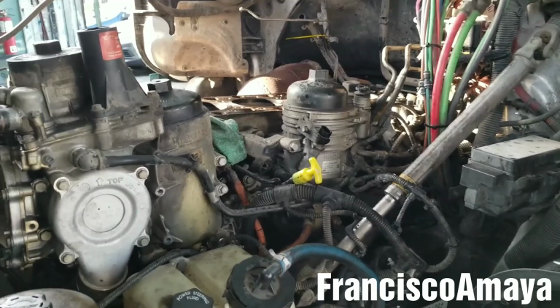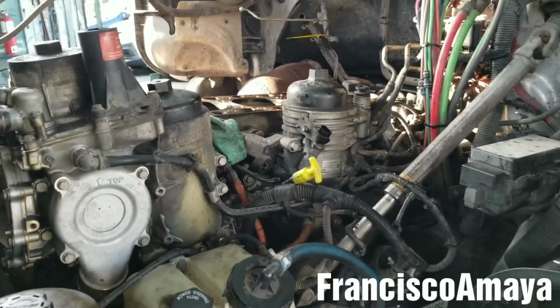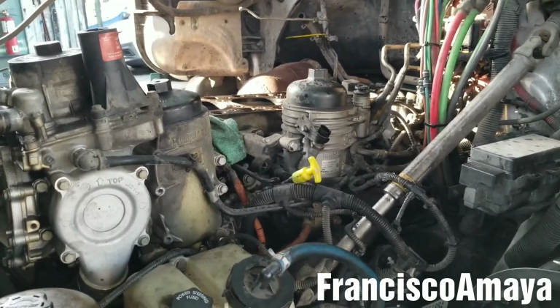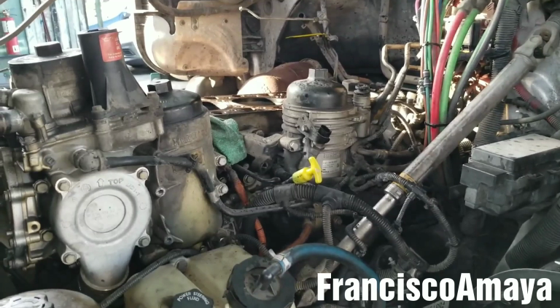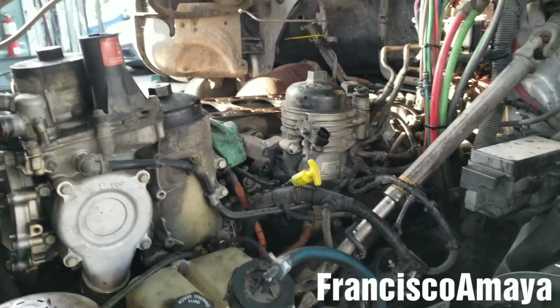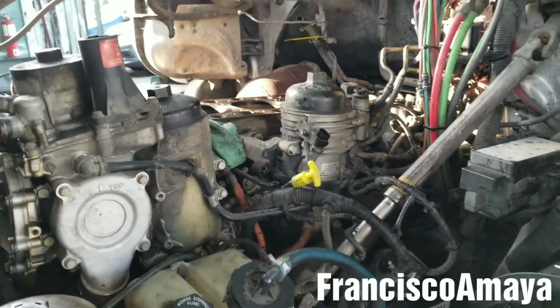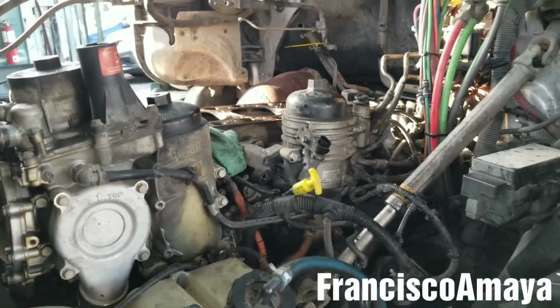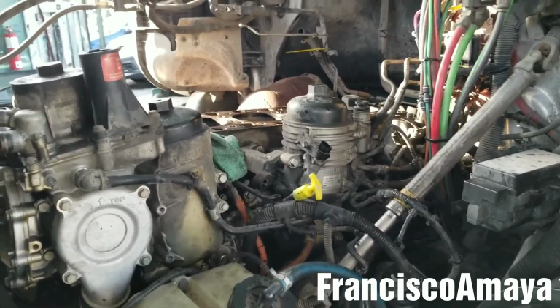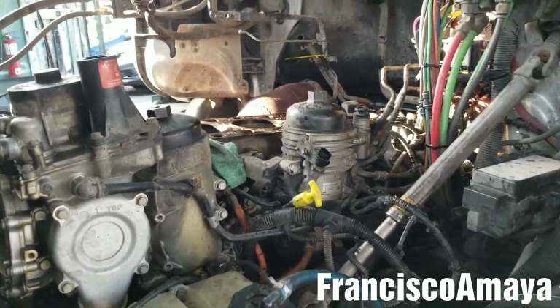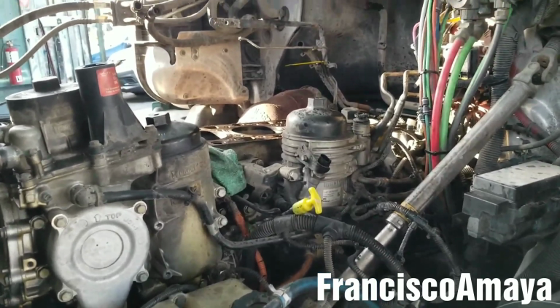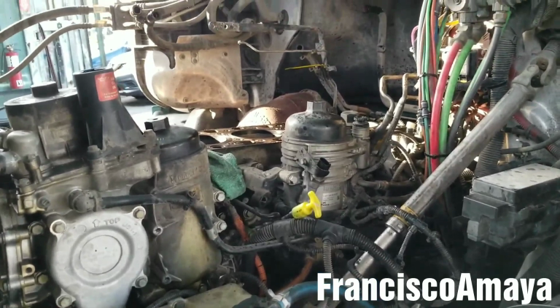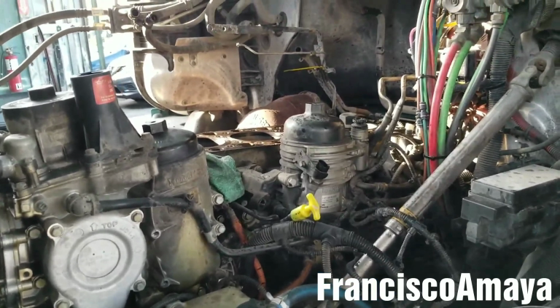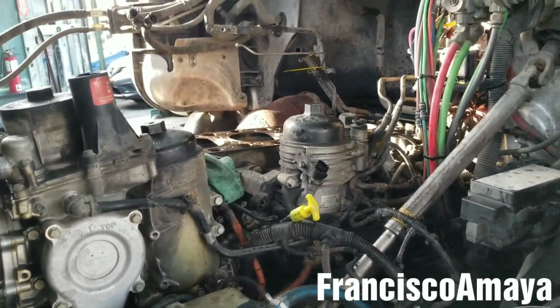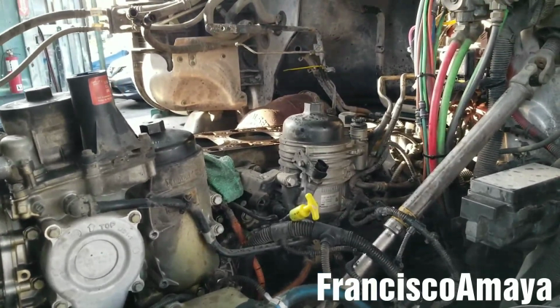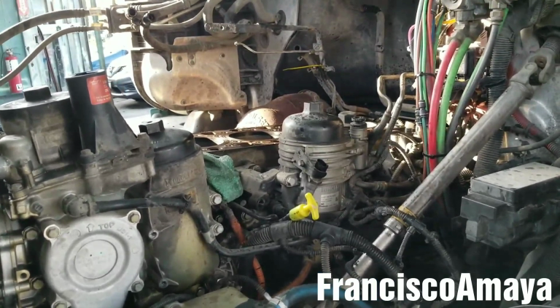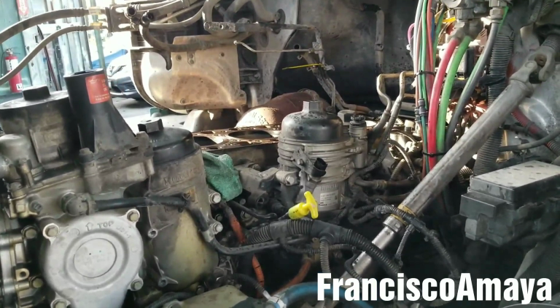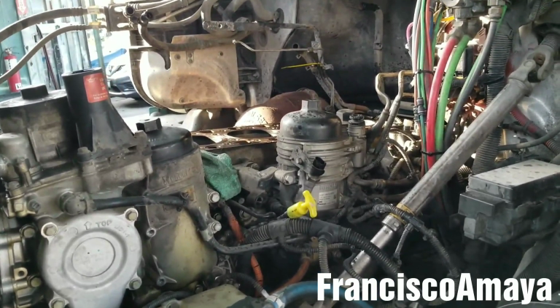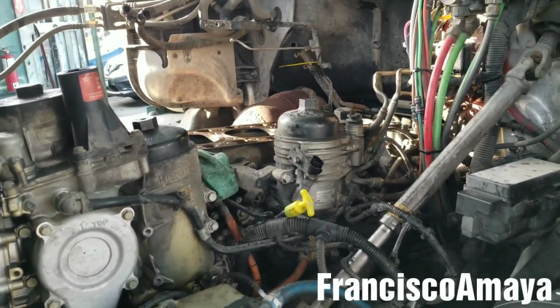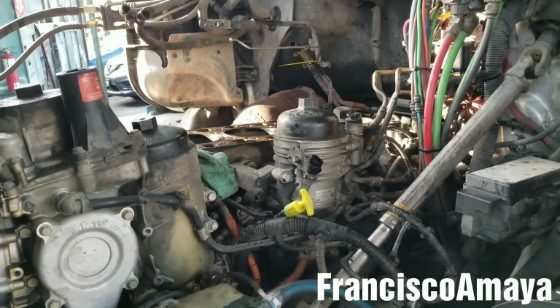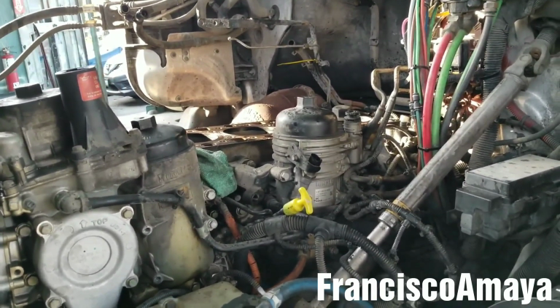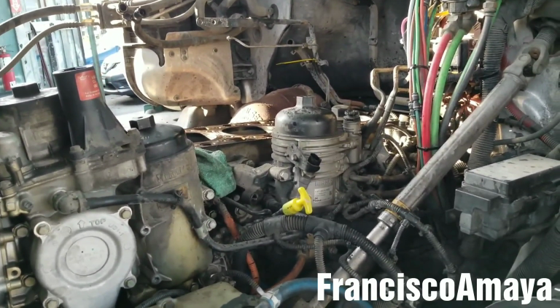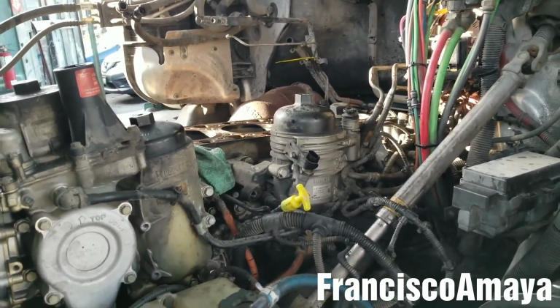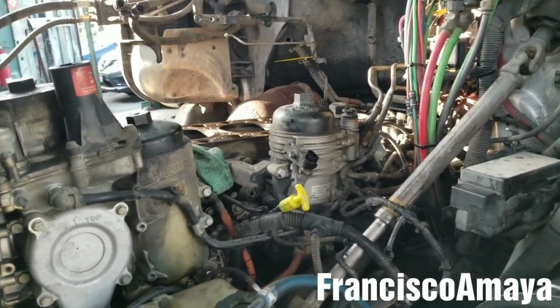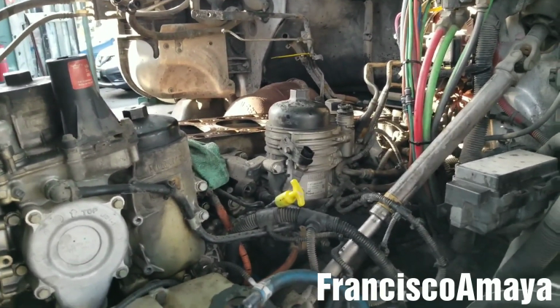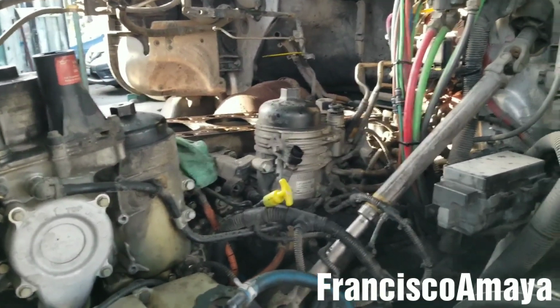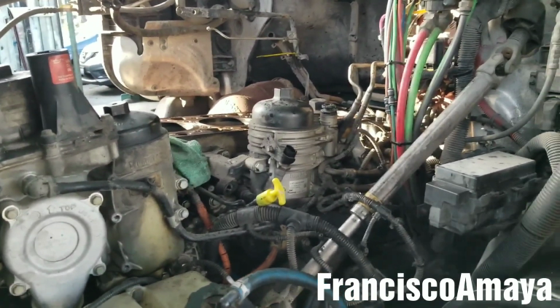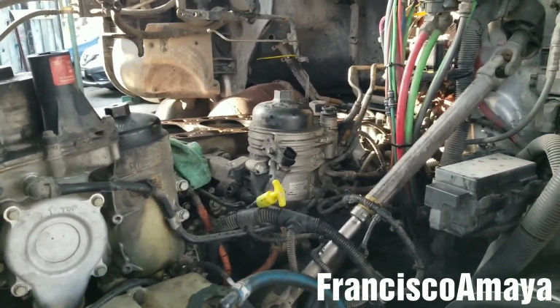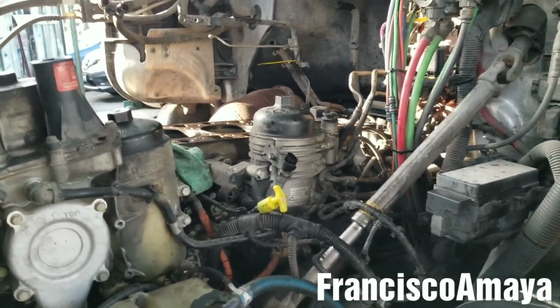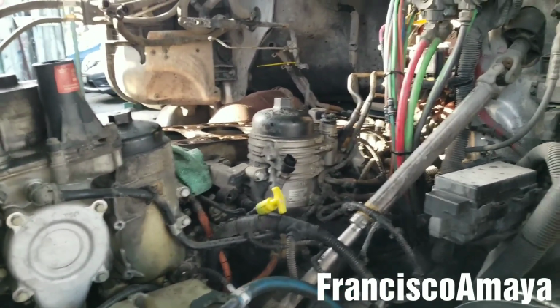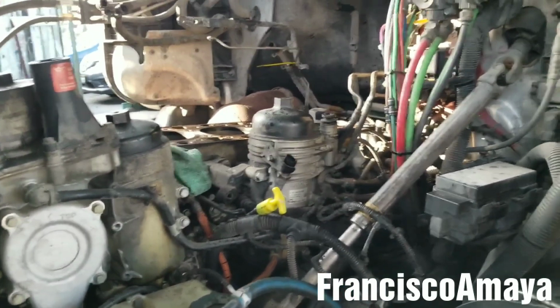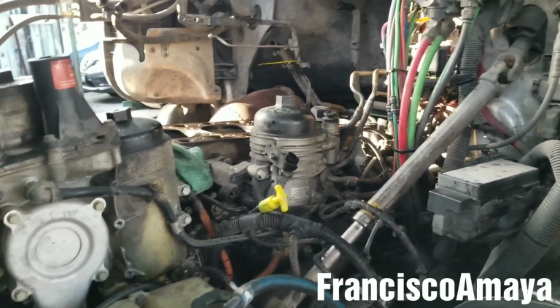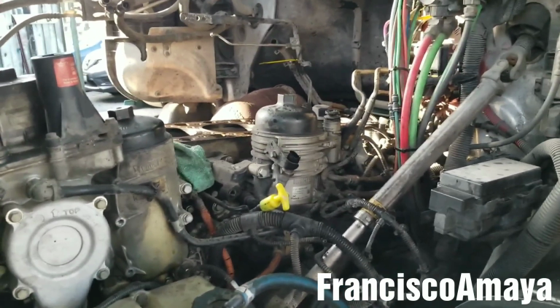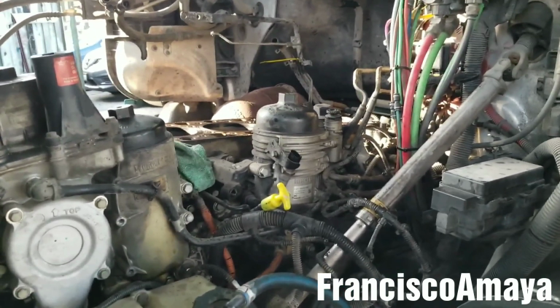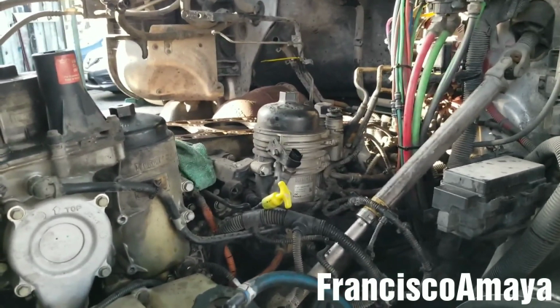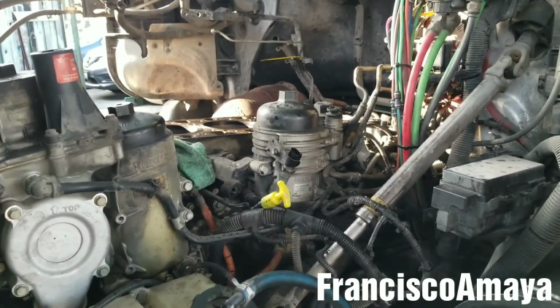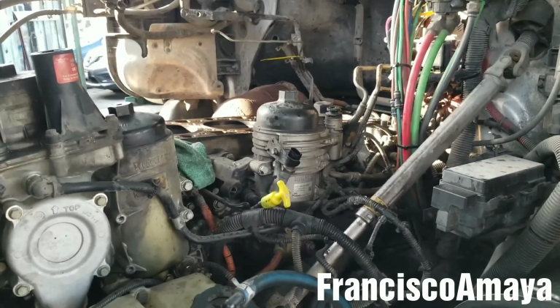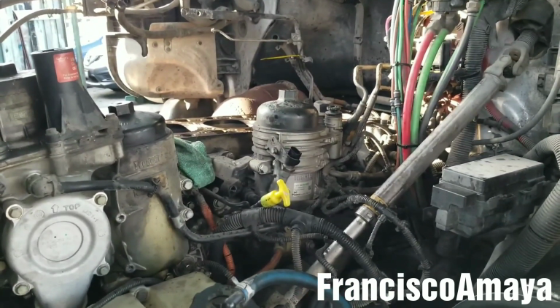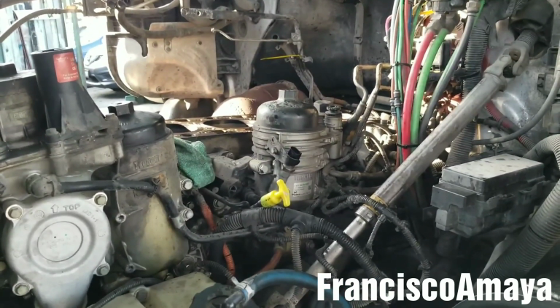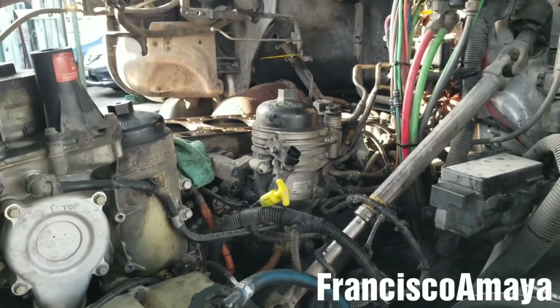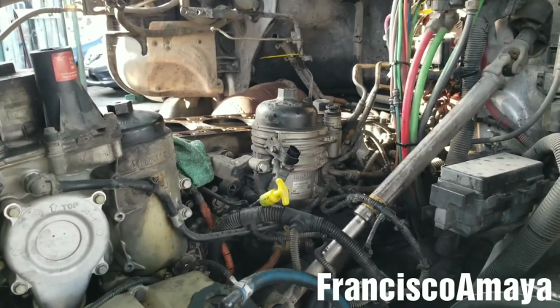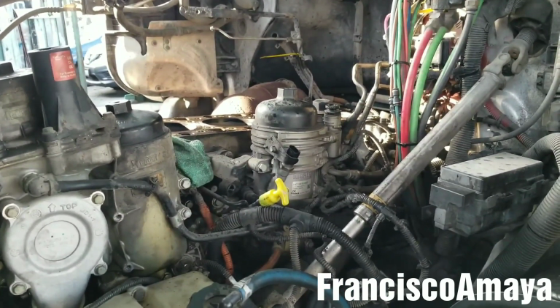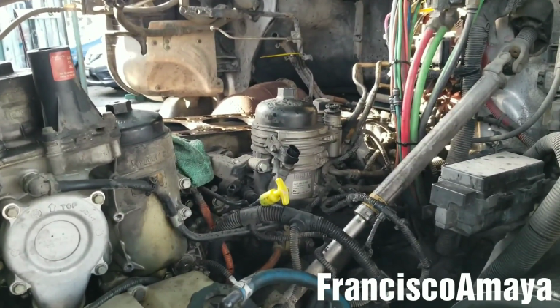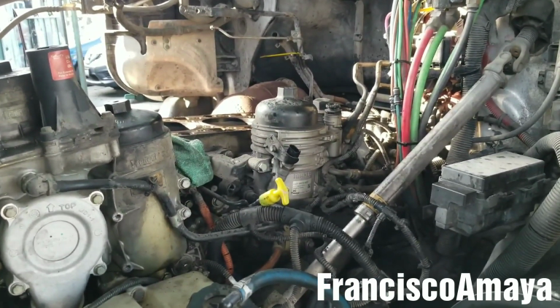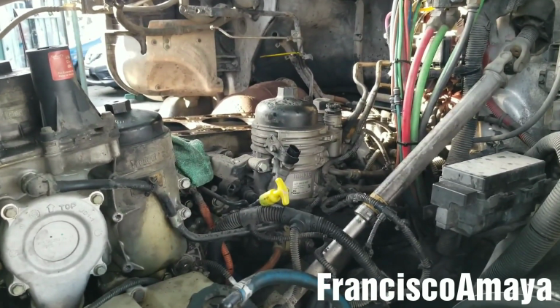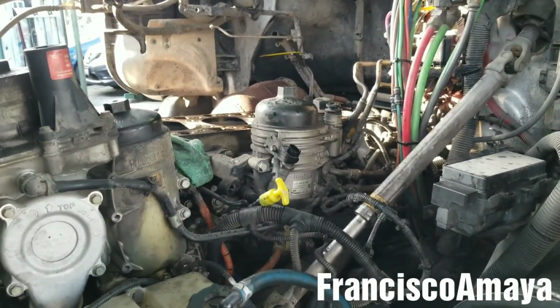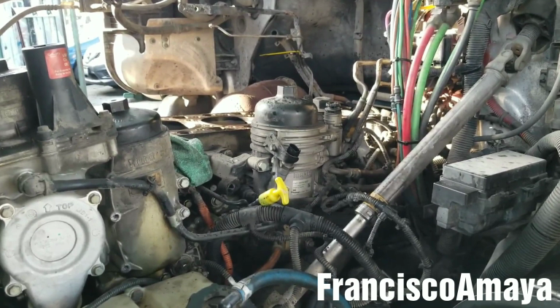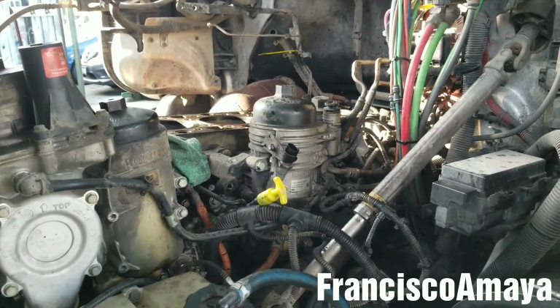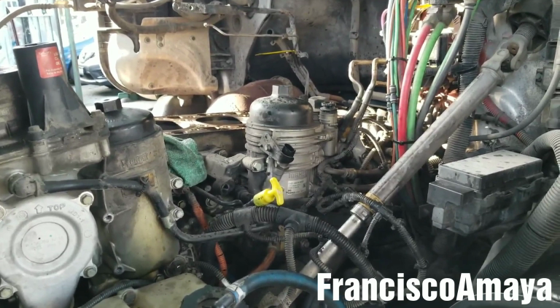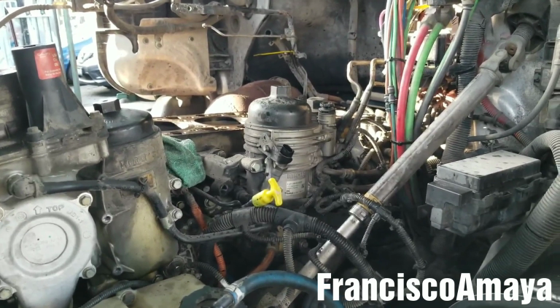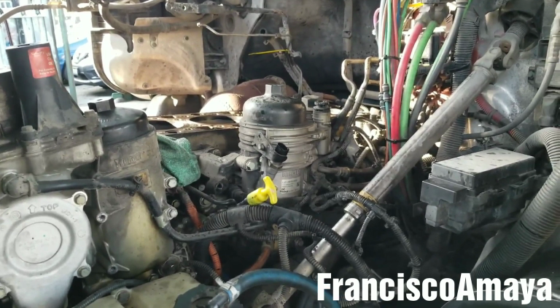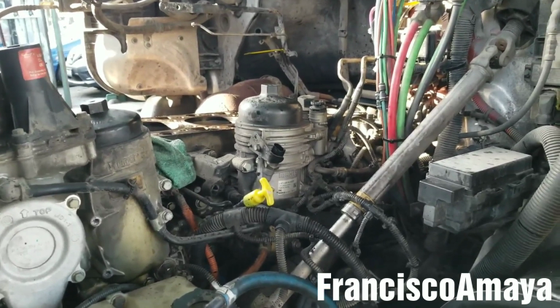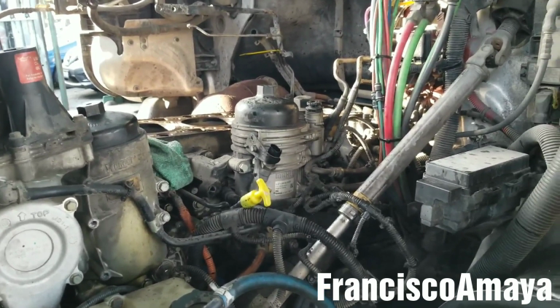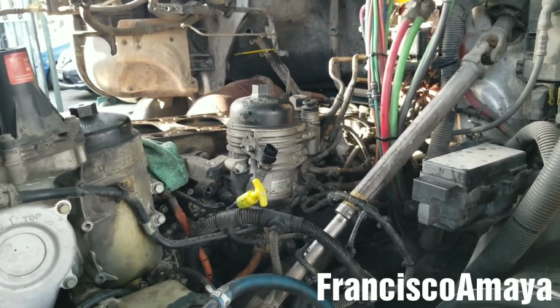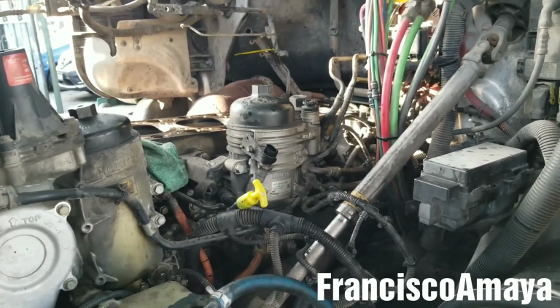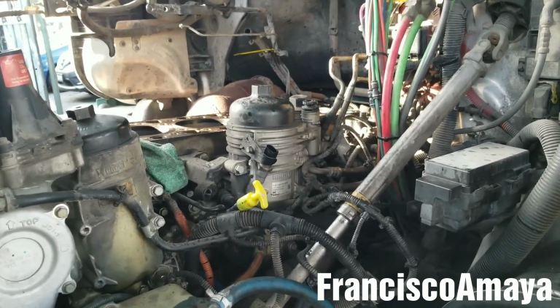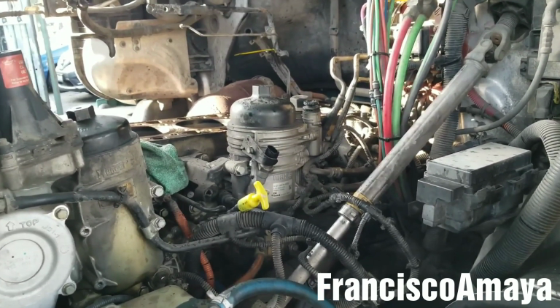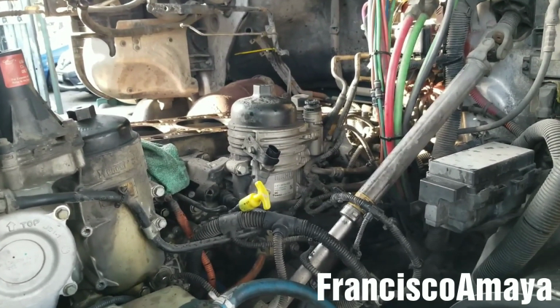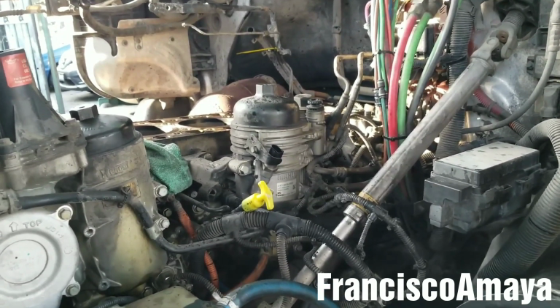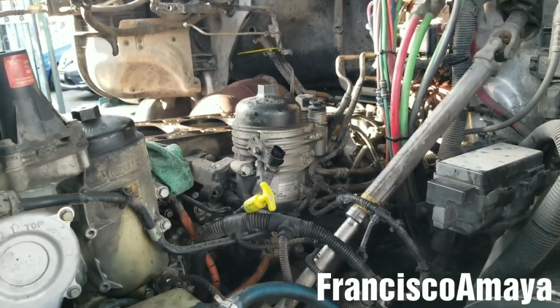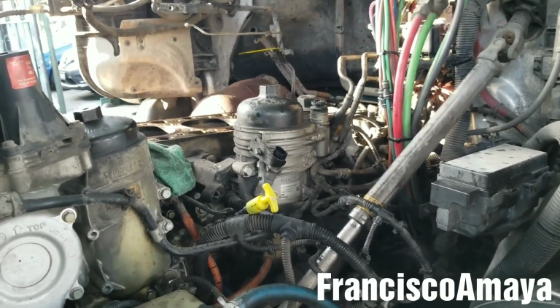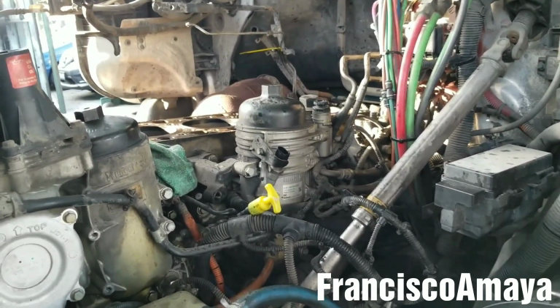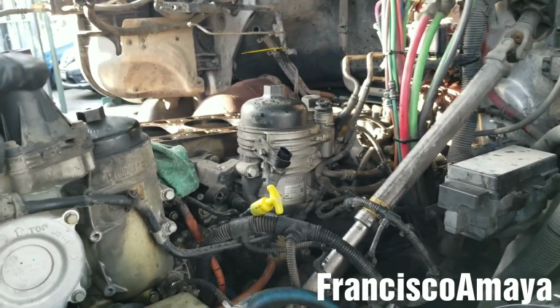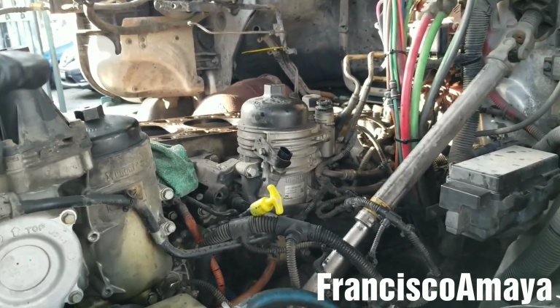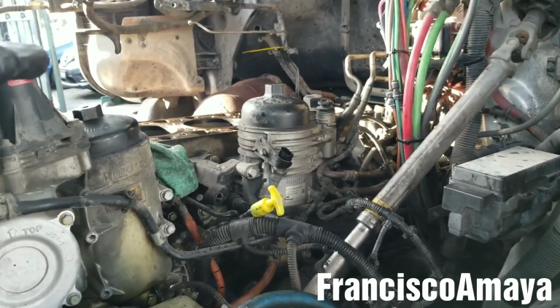Remember the short video that I did about engine noise? I'm going to play that right now.